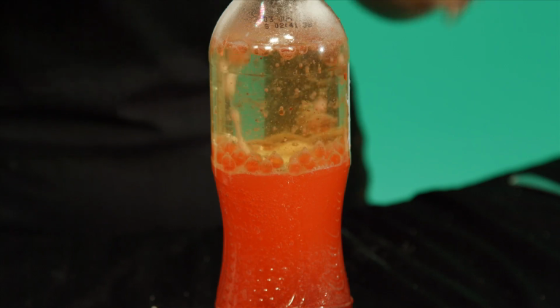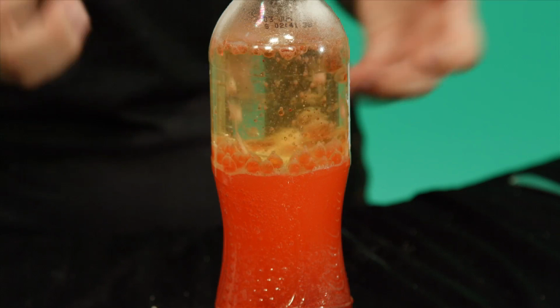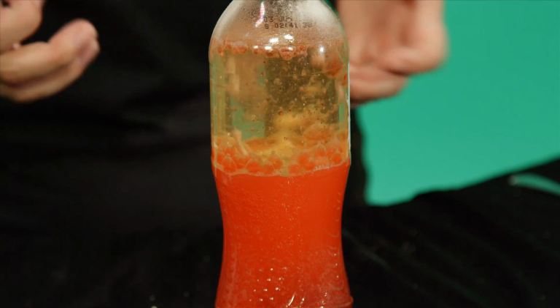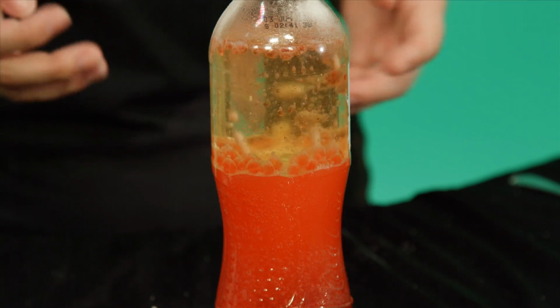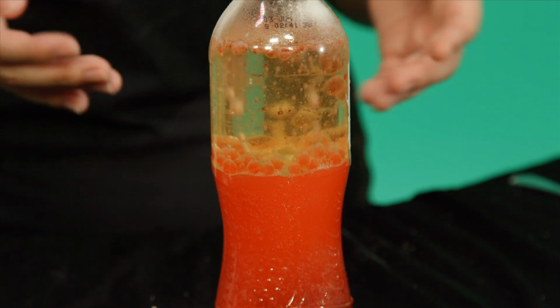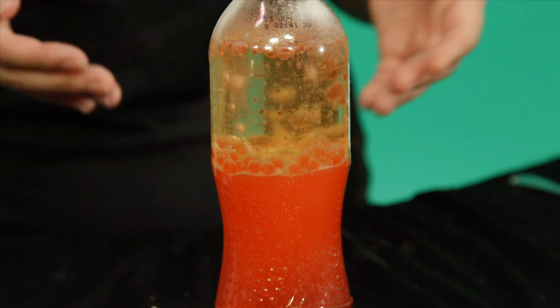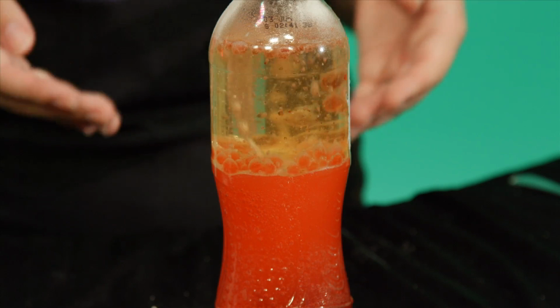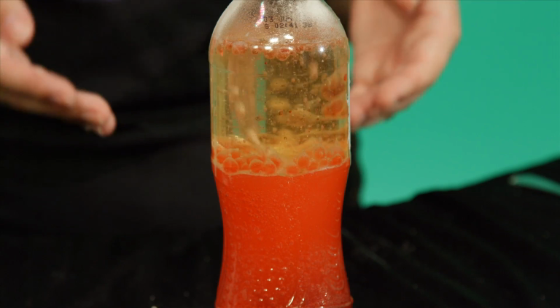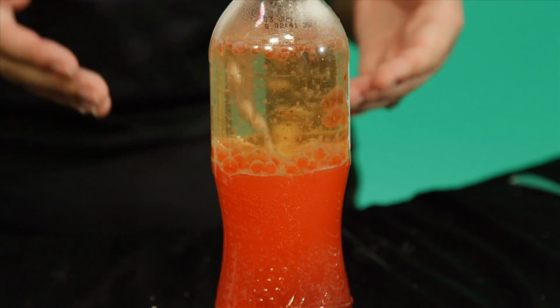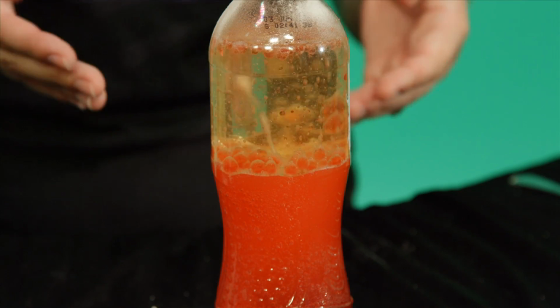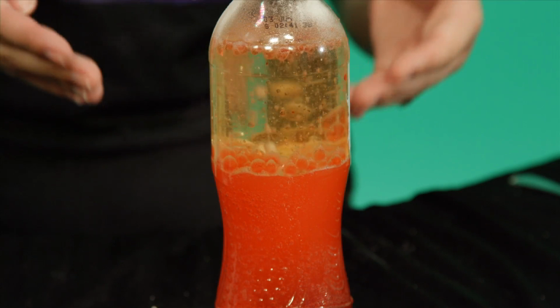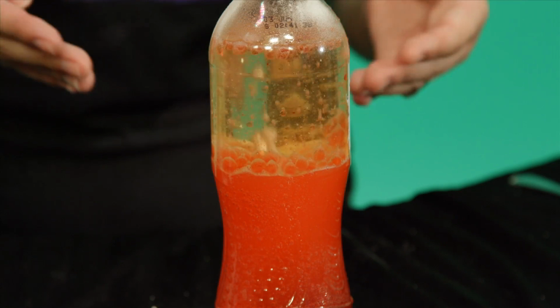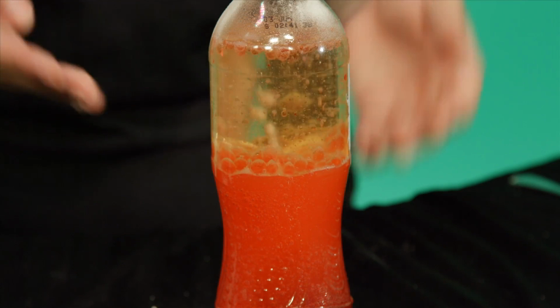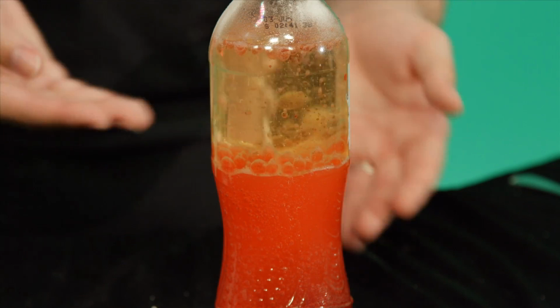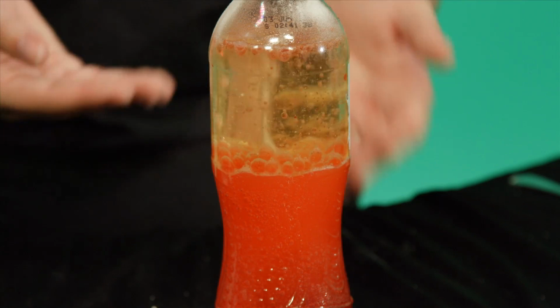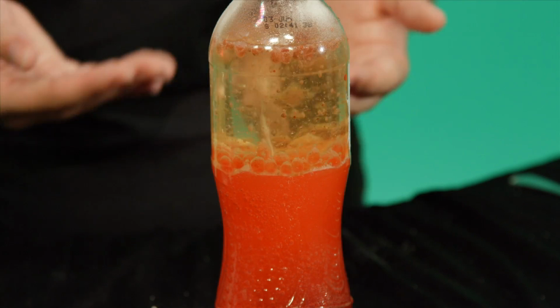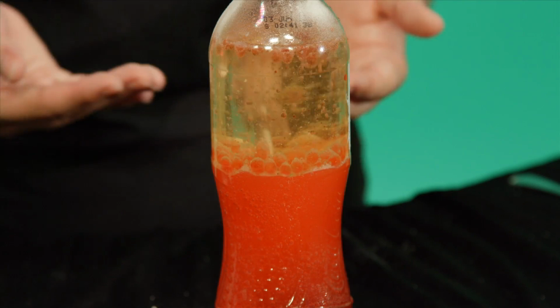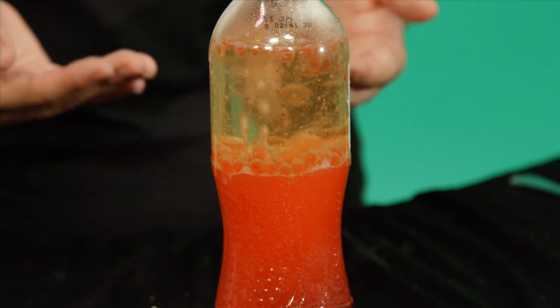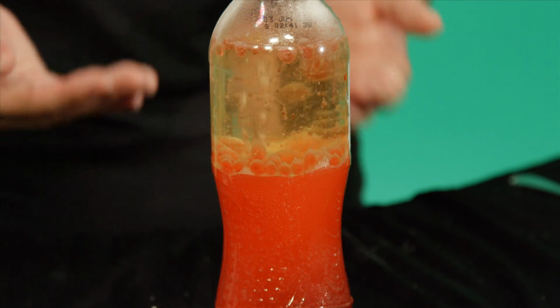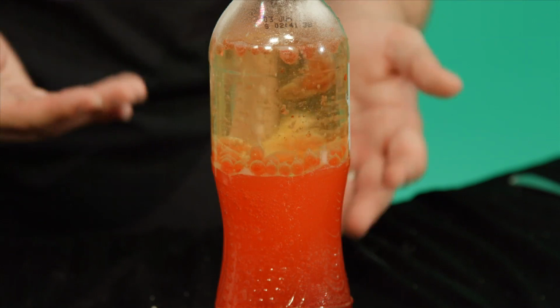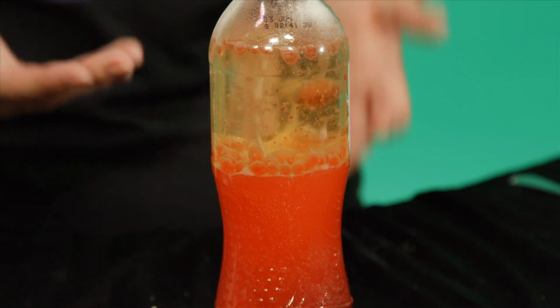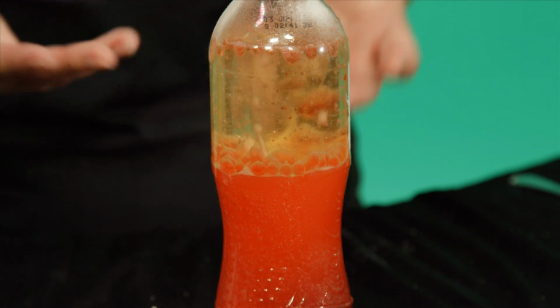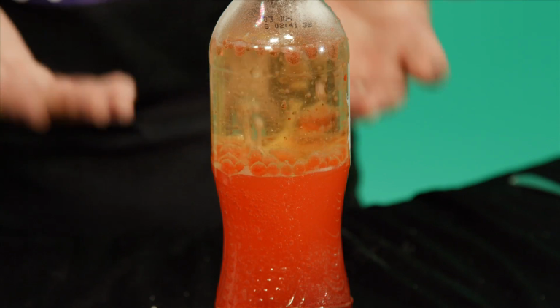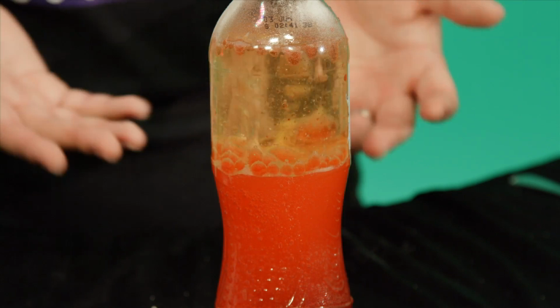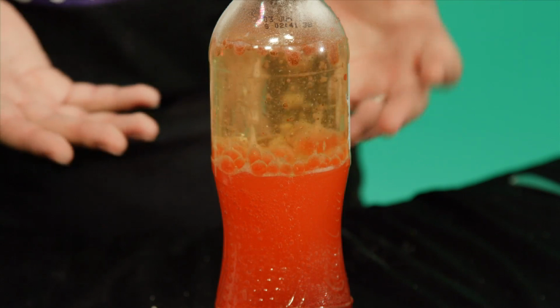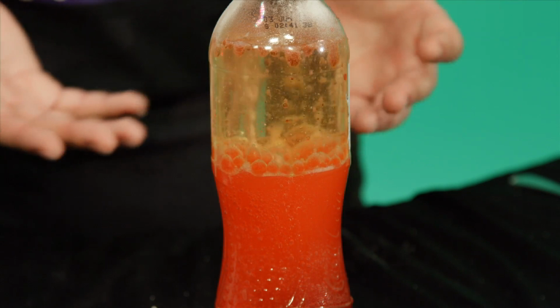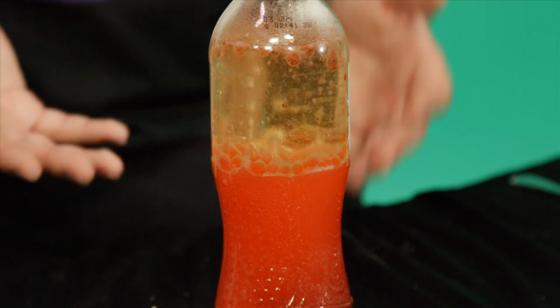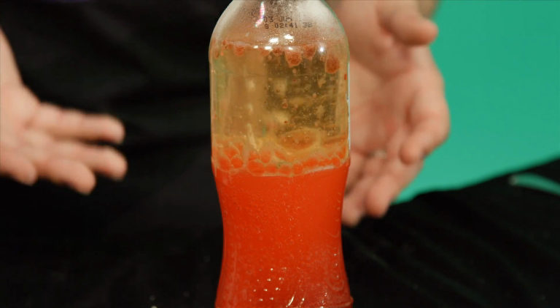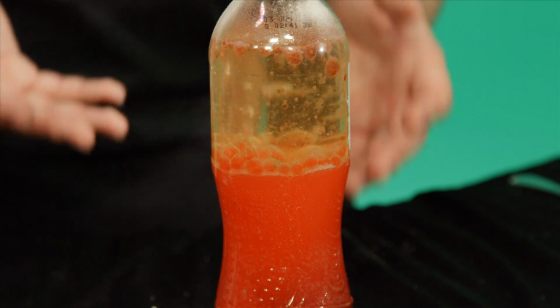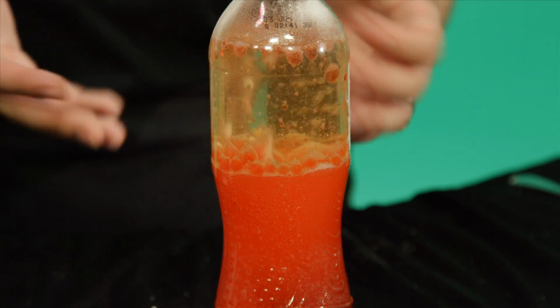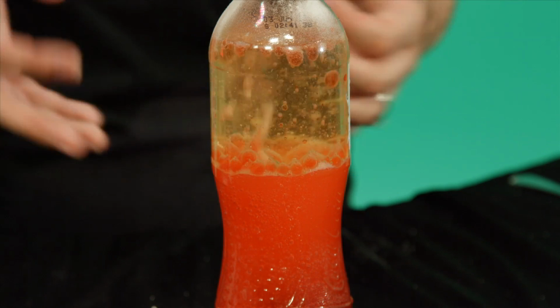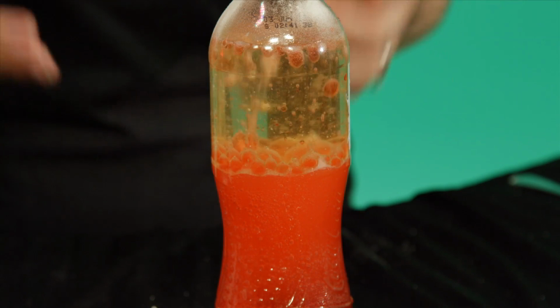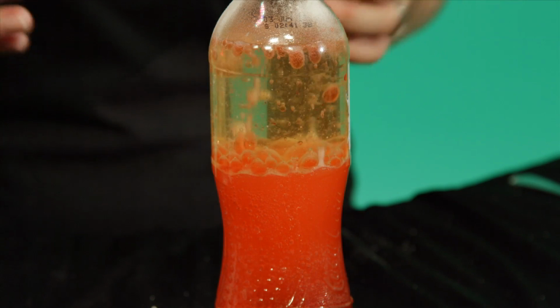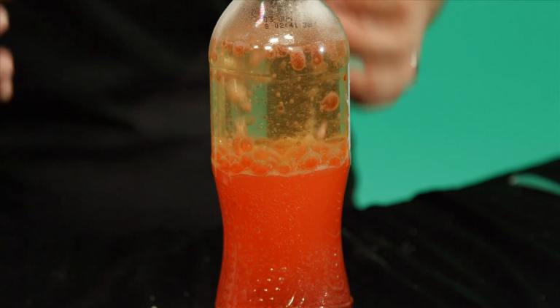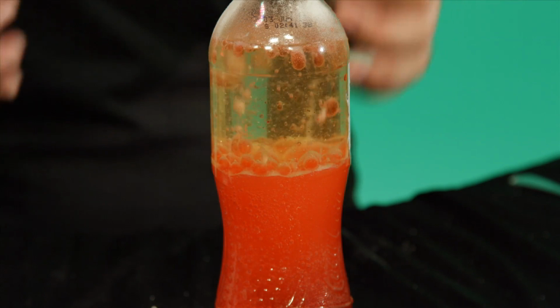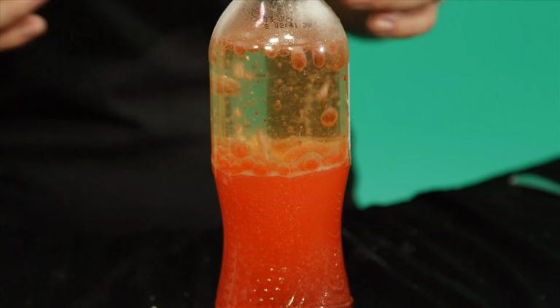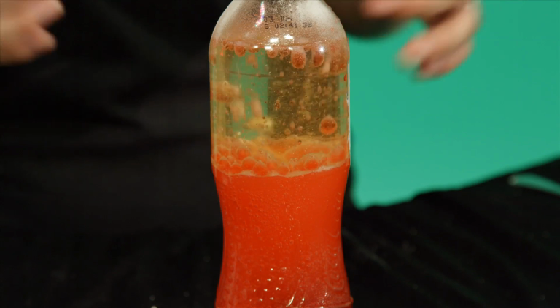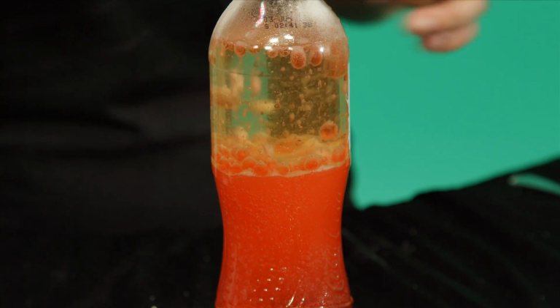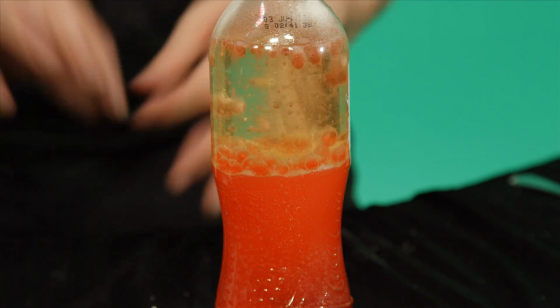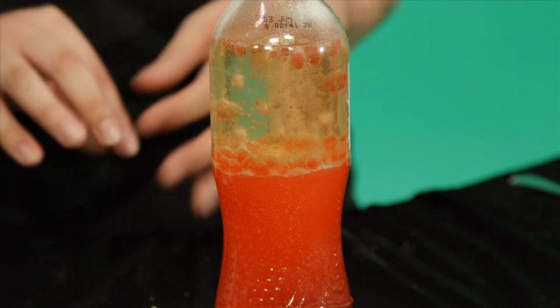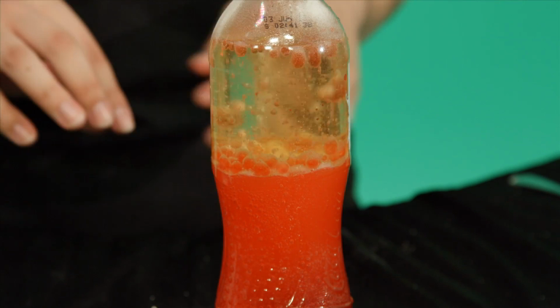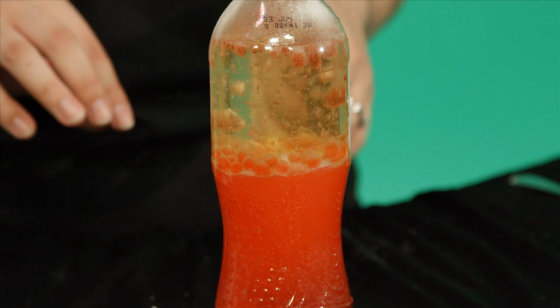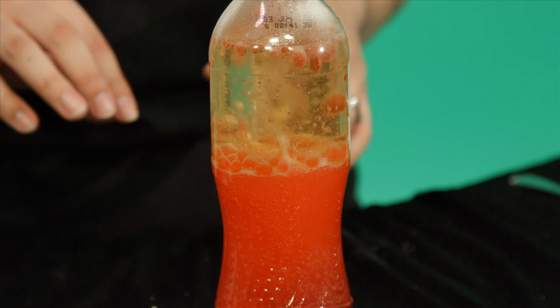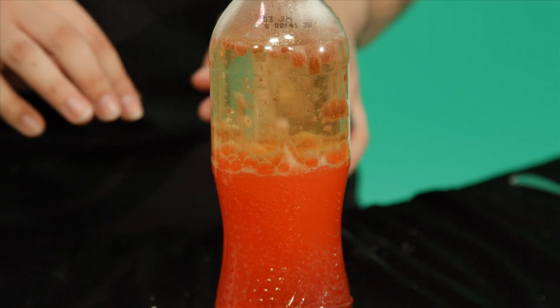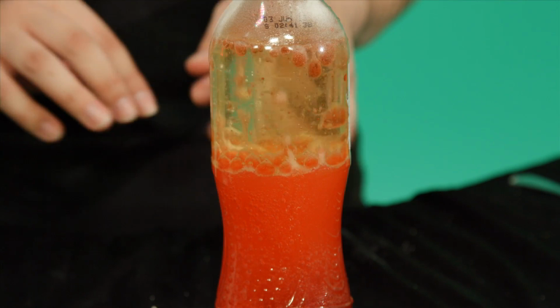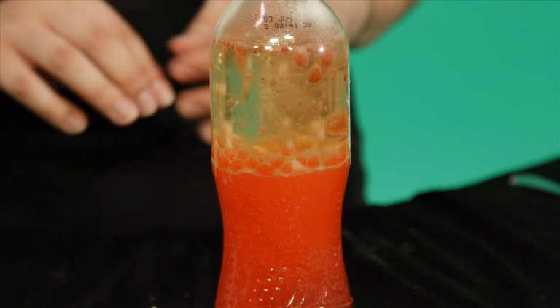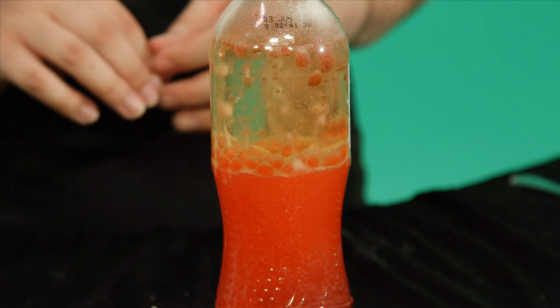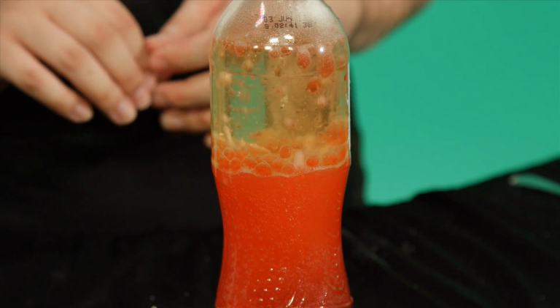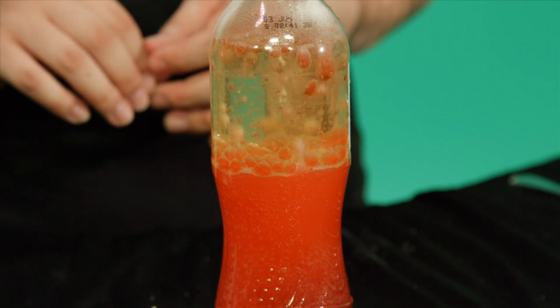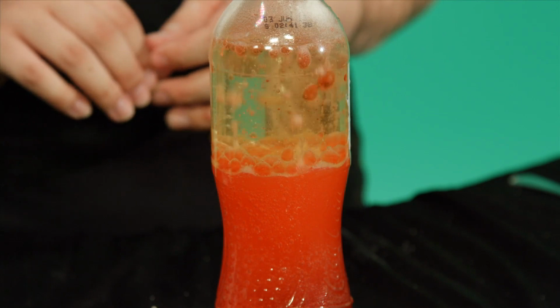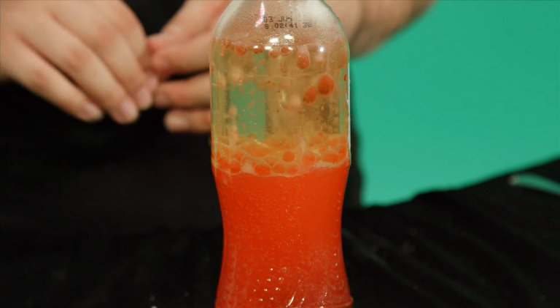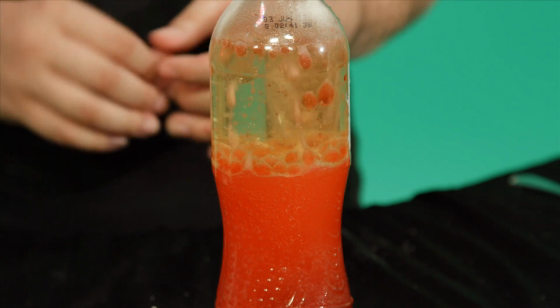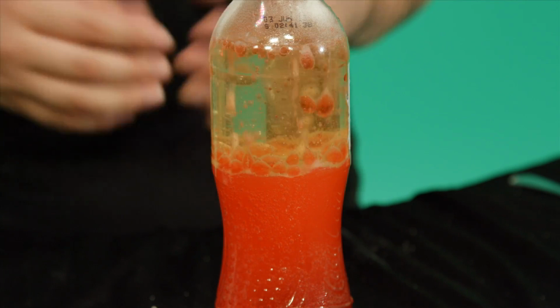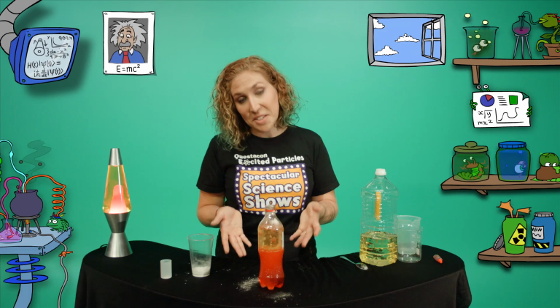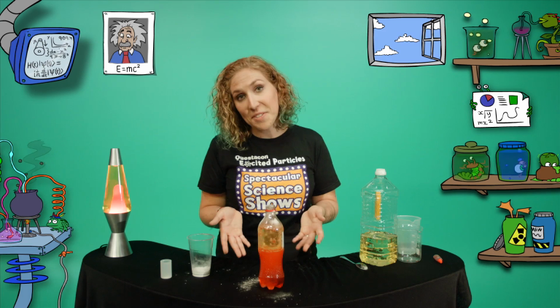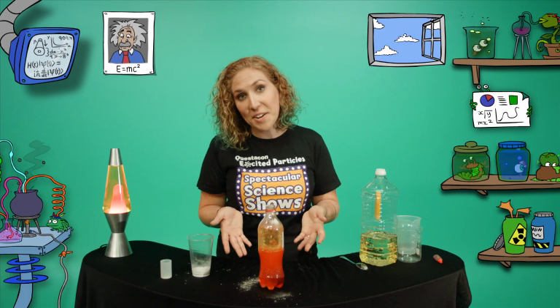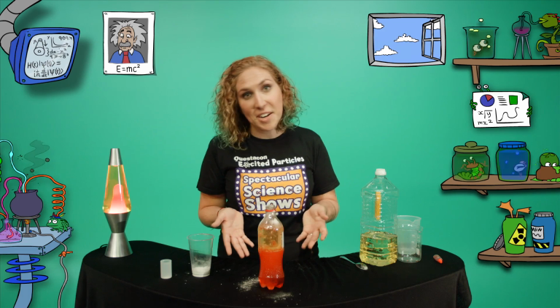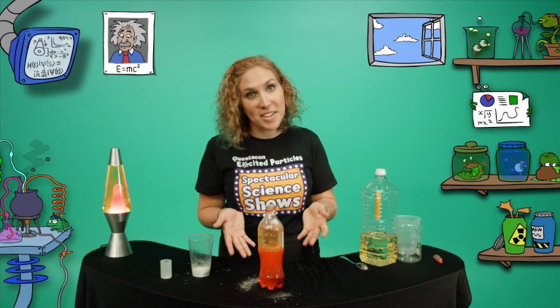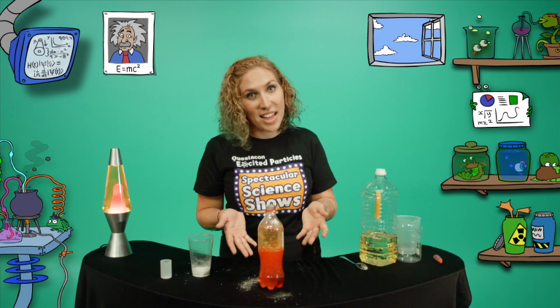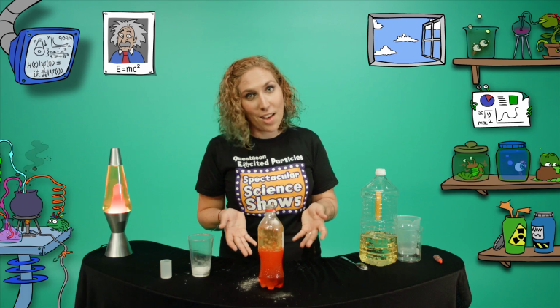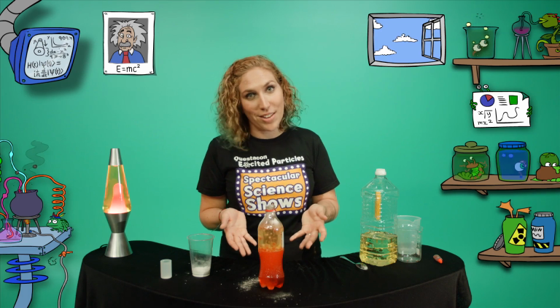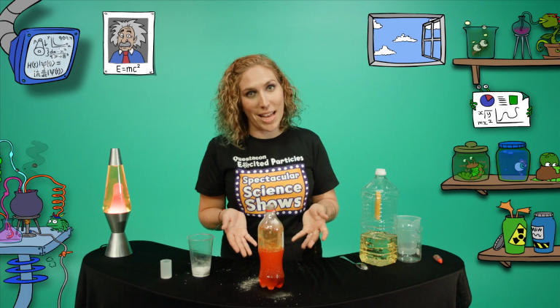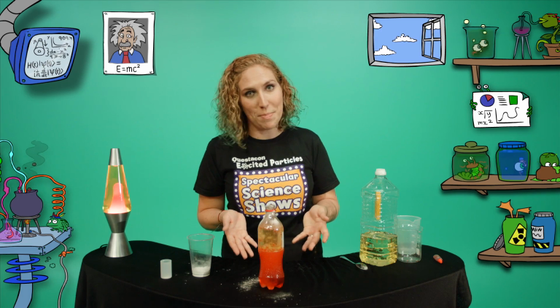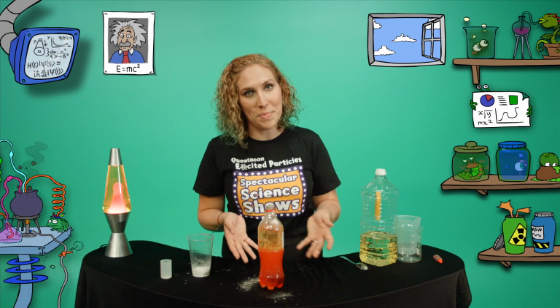Eventually these bubbles reach the top, they pop, and the water falls back down through the oil. And there you have it — your very own lava lamp.